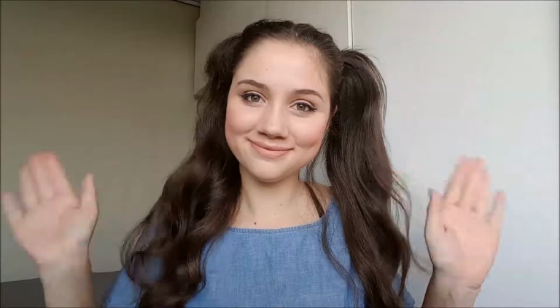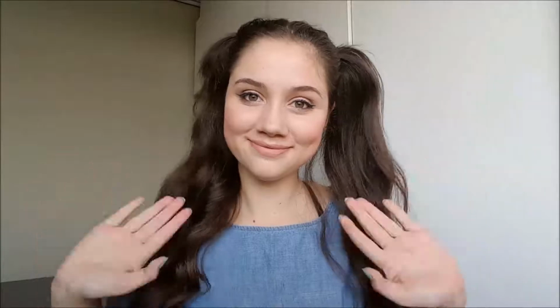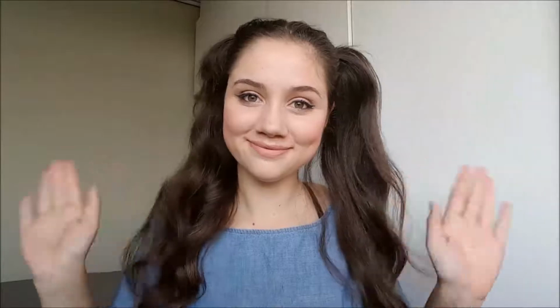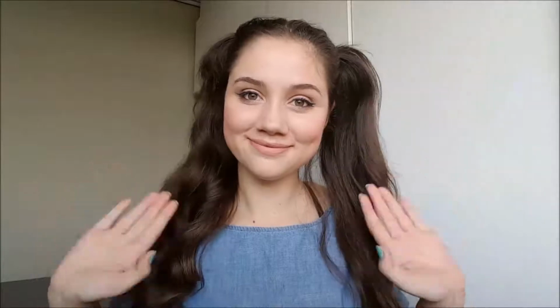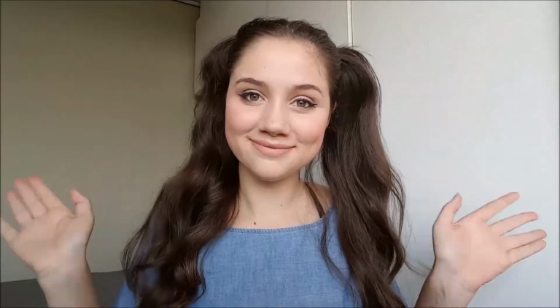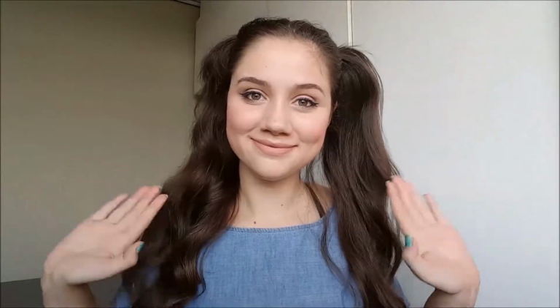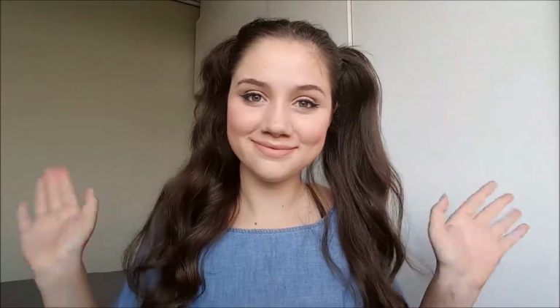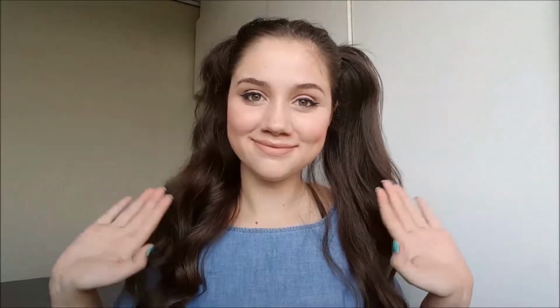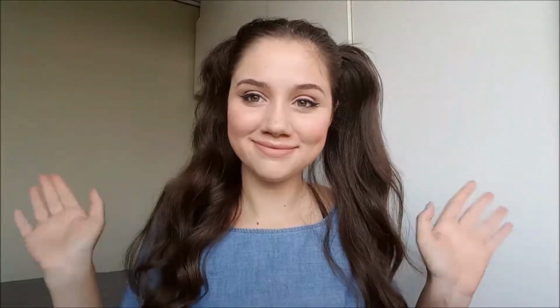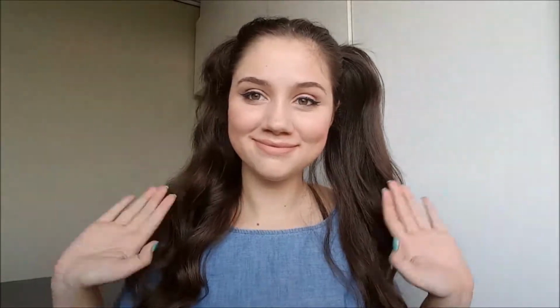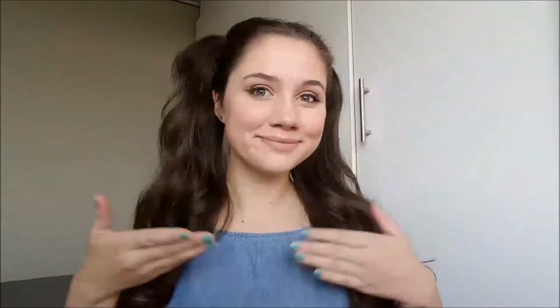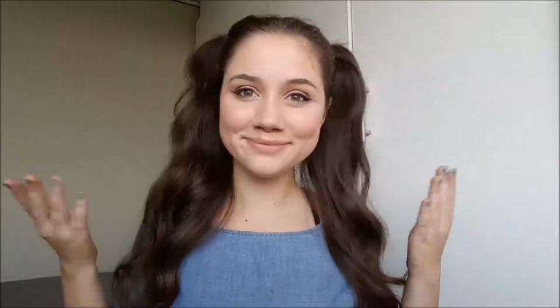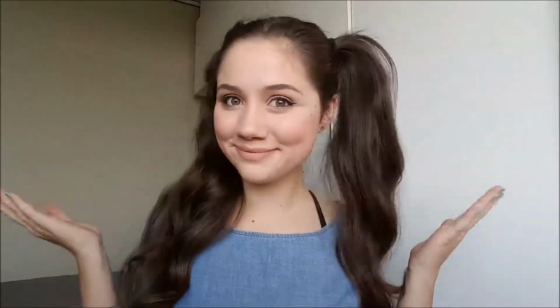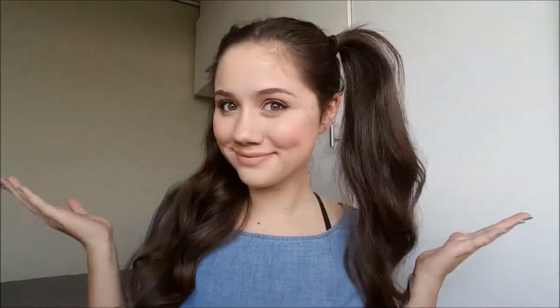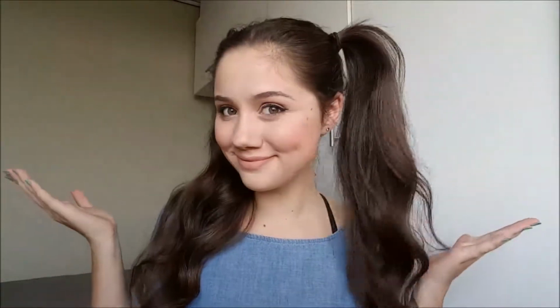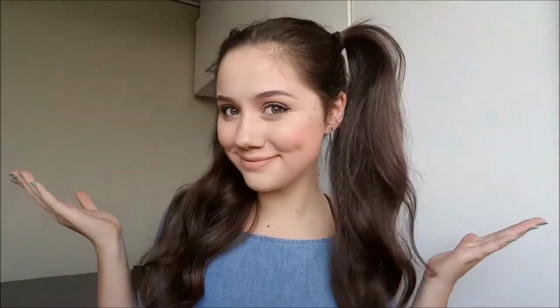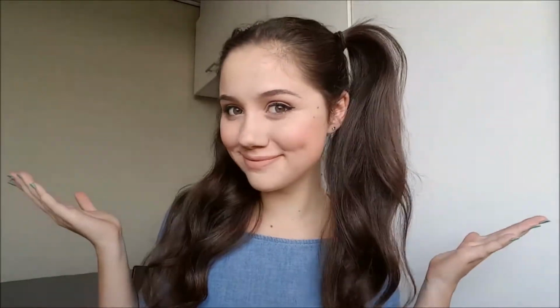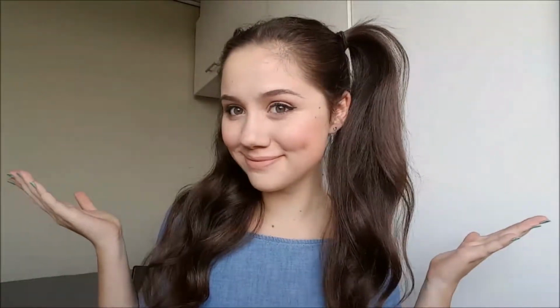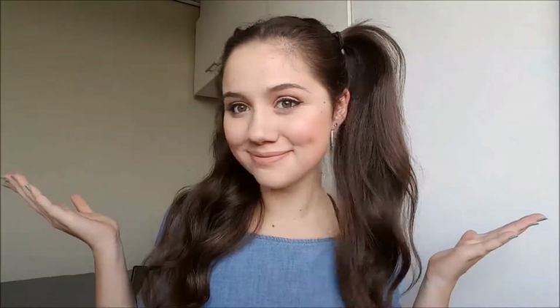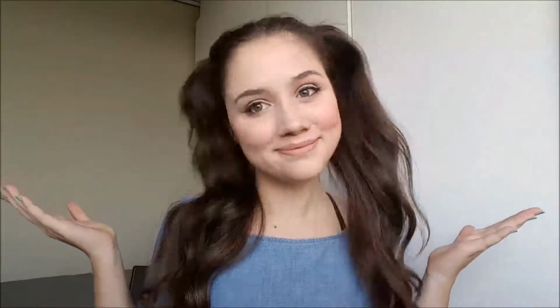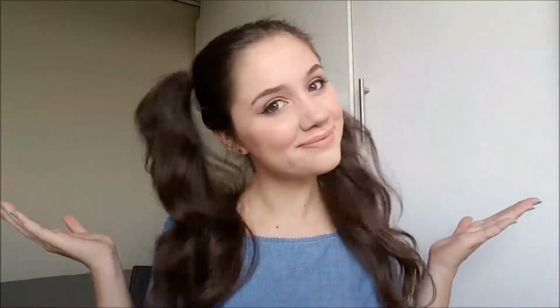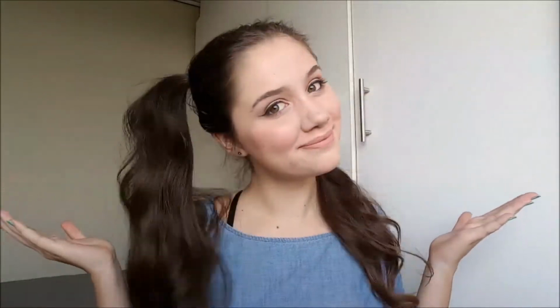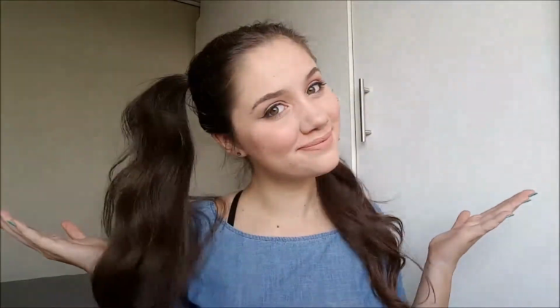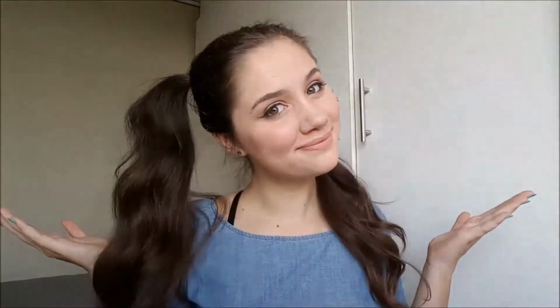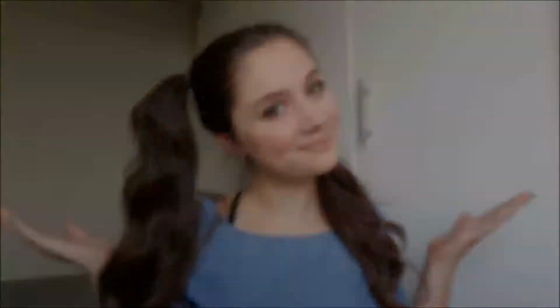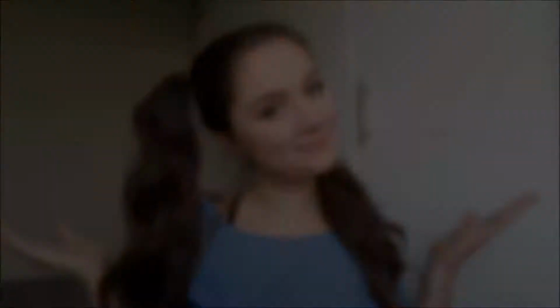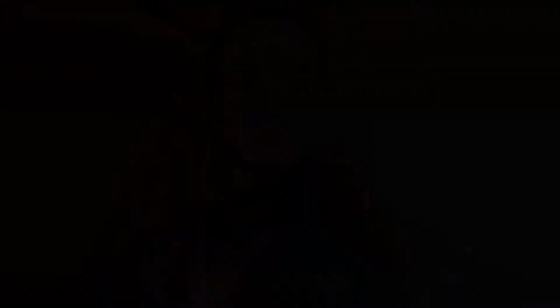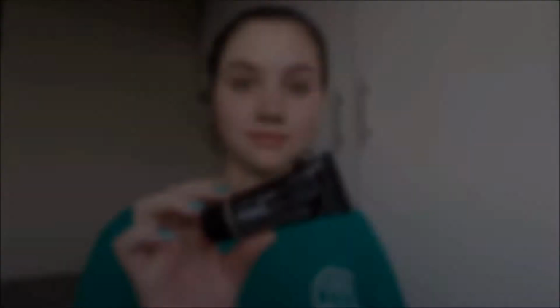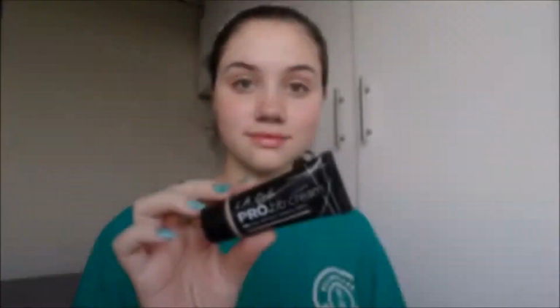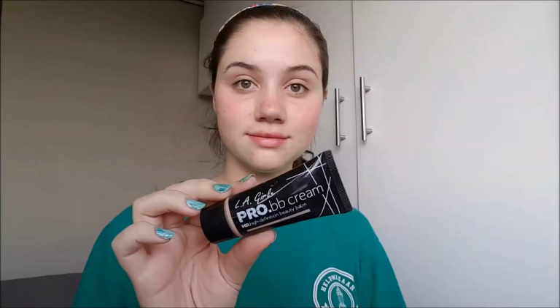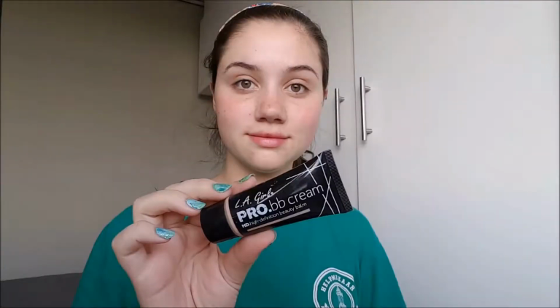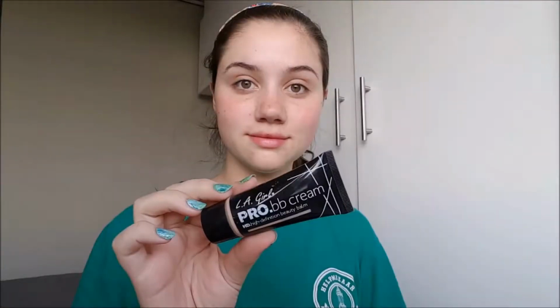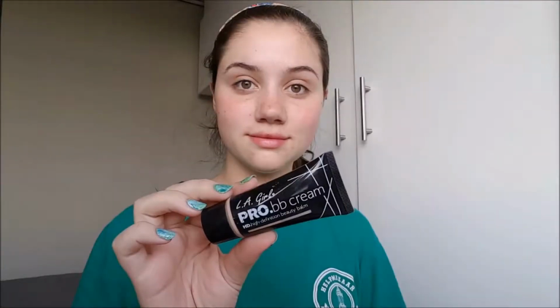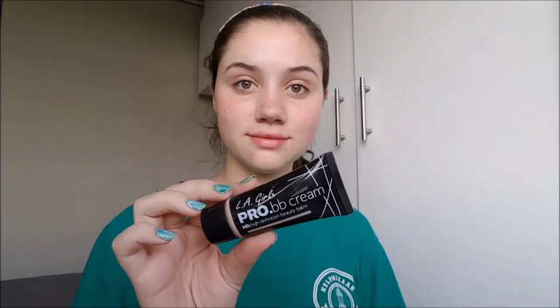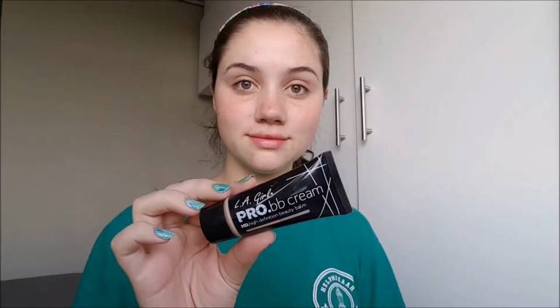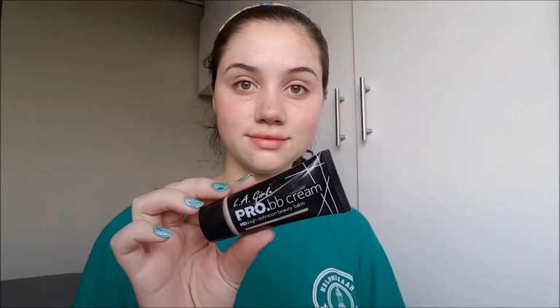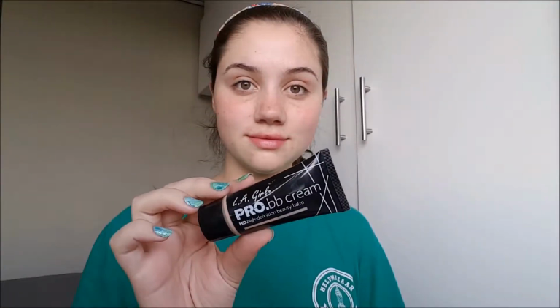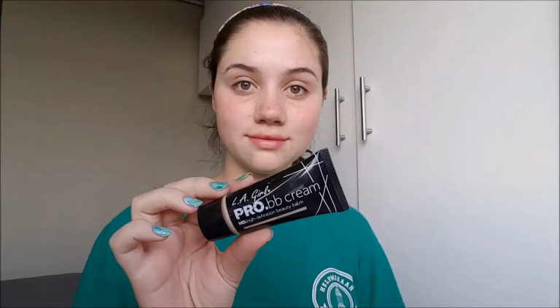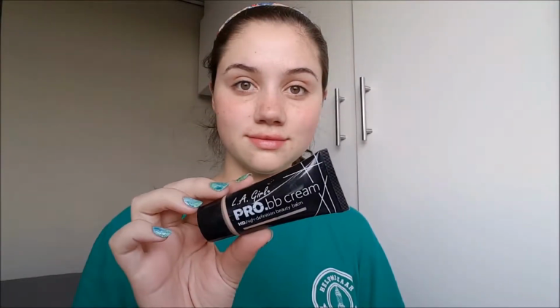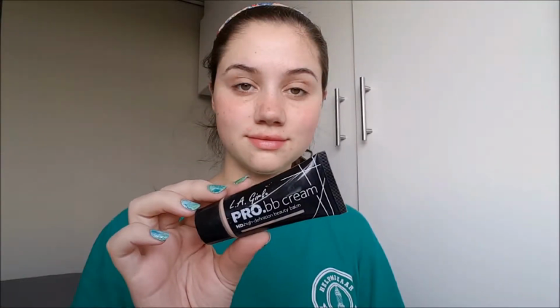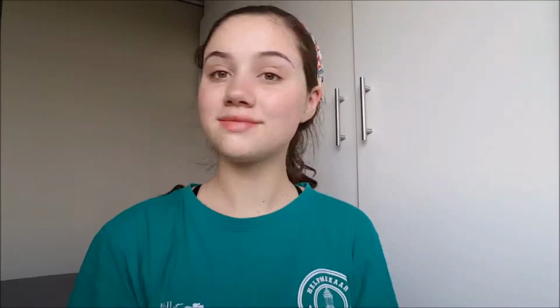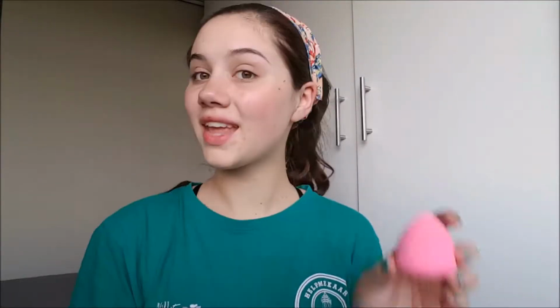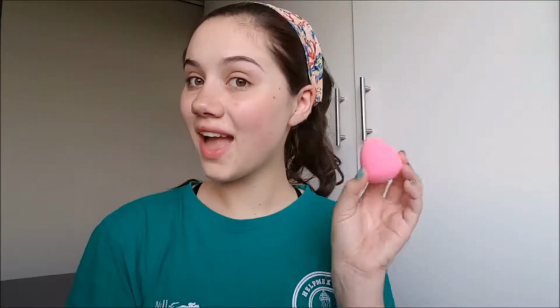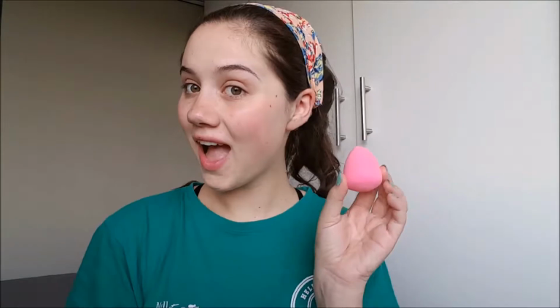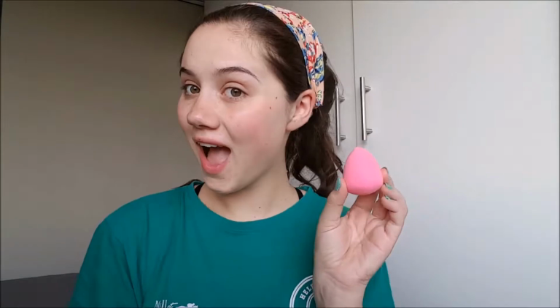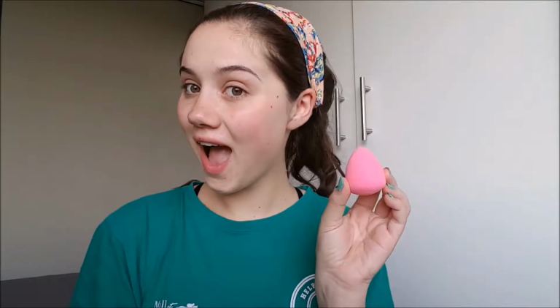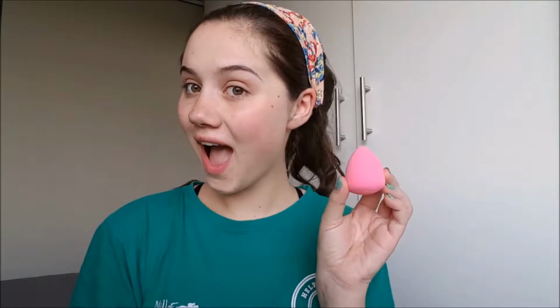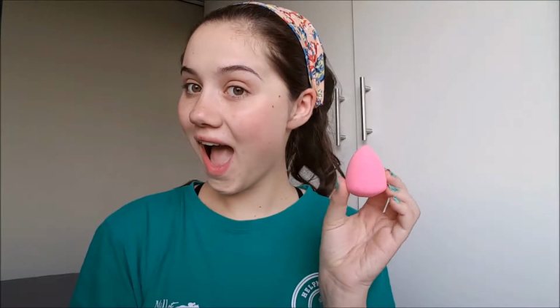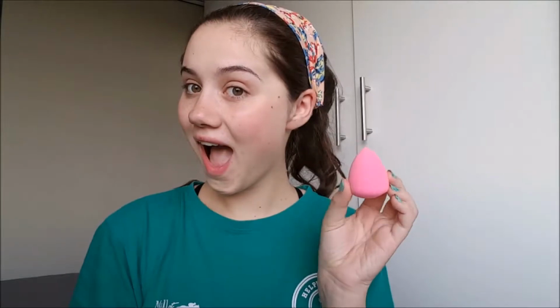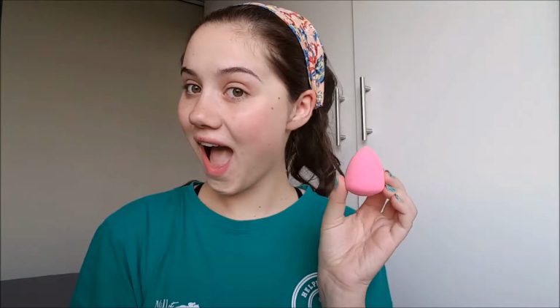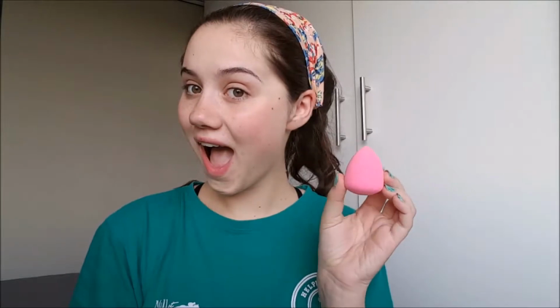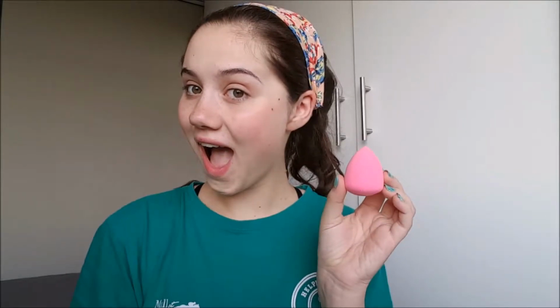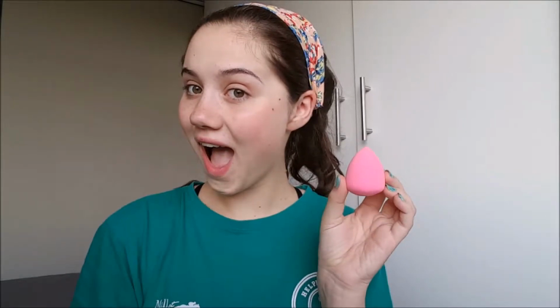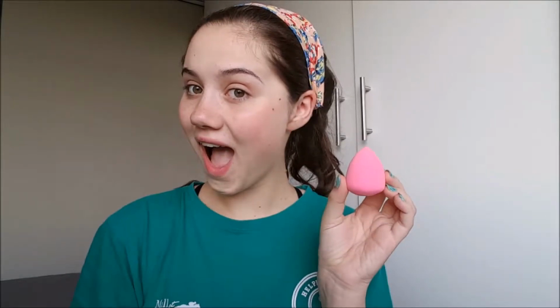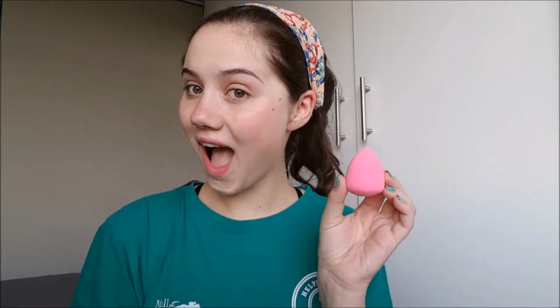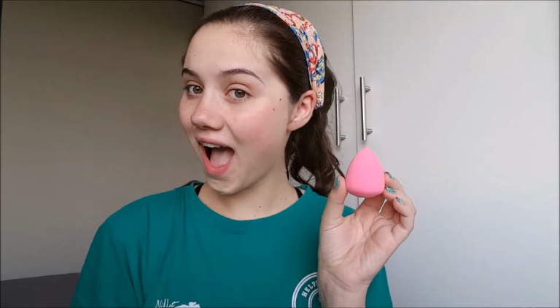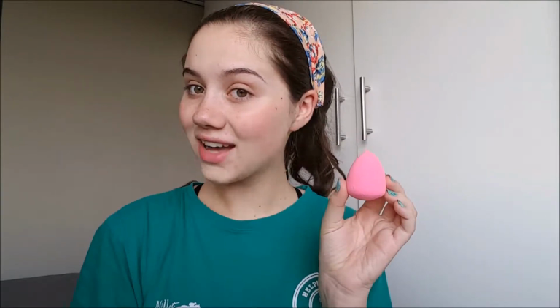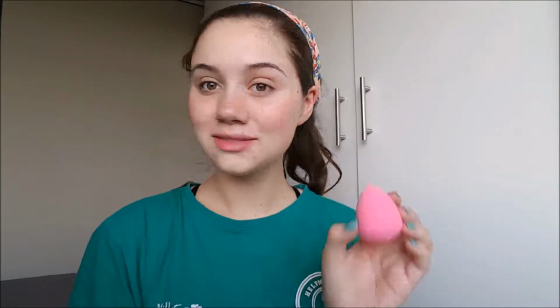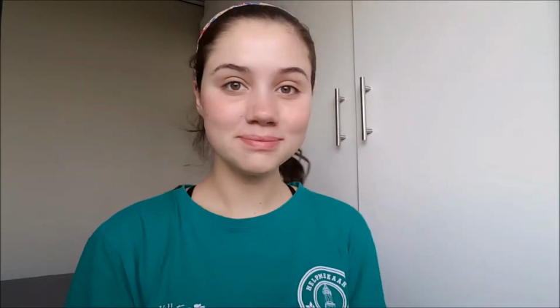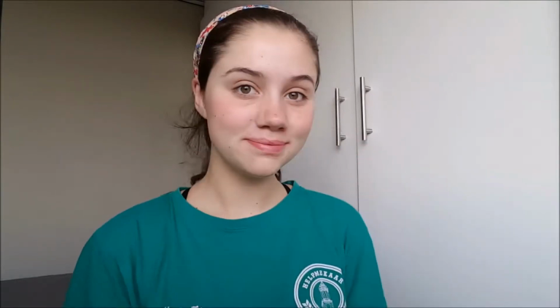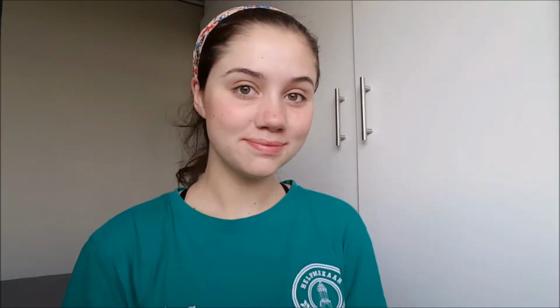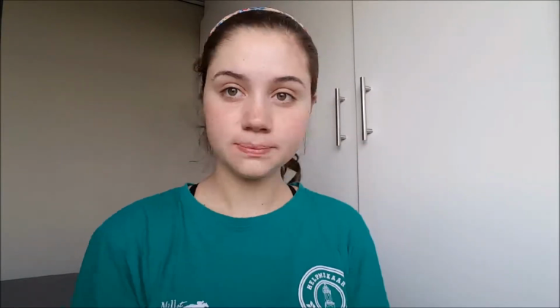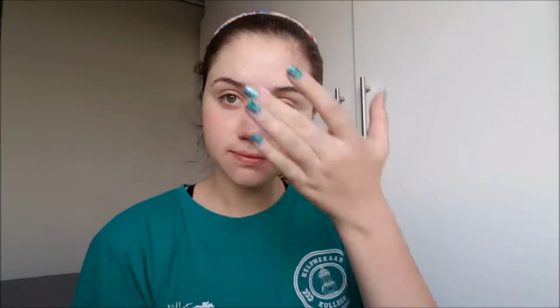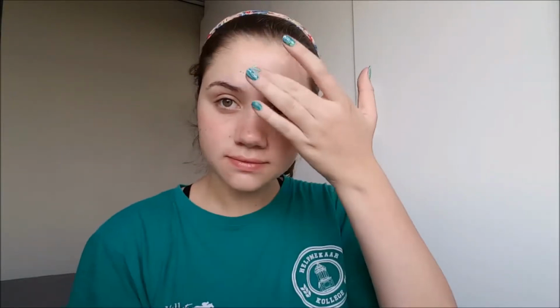Hi everyone! Today I created this look and to do it I started out with my LA curl BB cream and this brand new pink beauty blender I got.